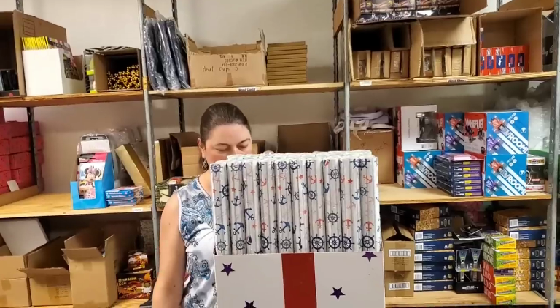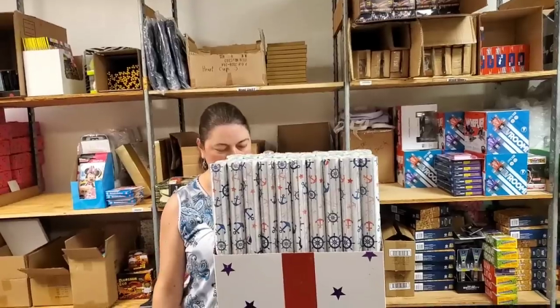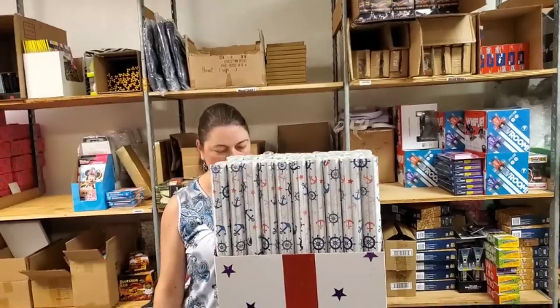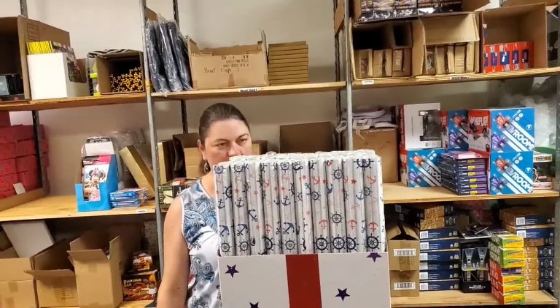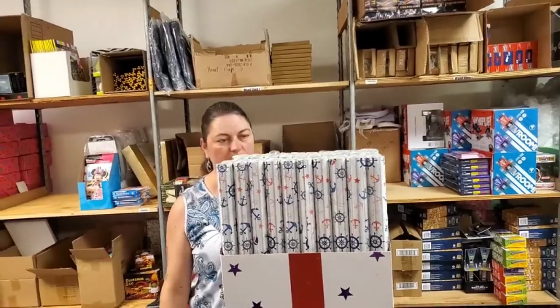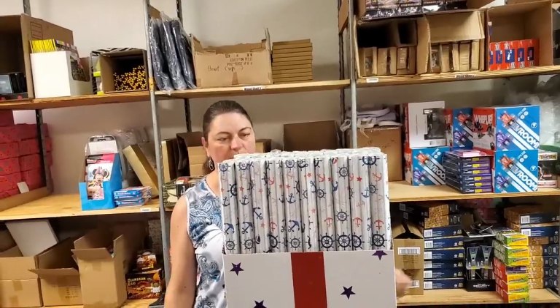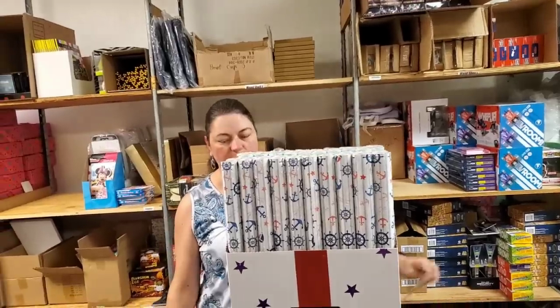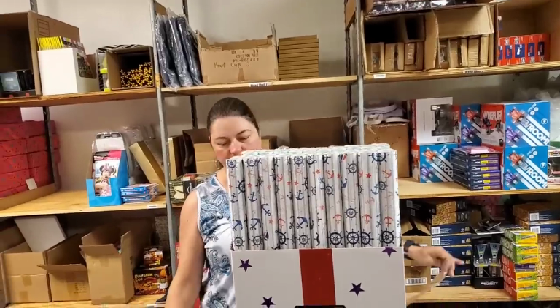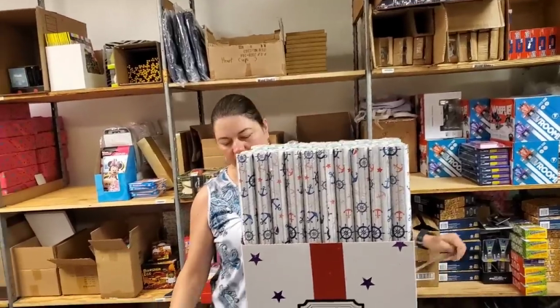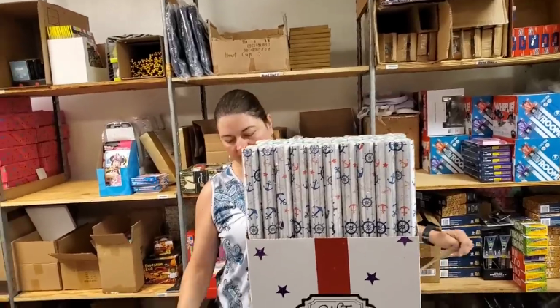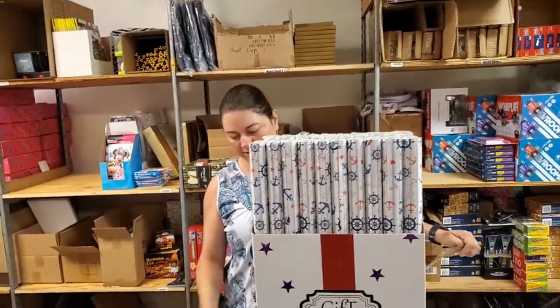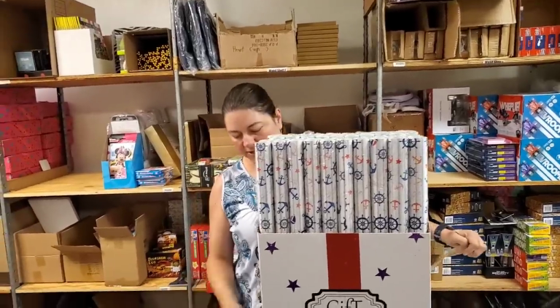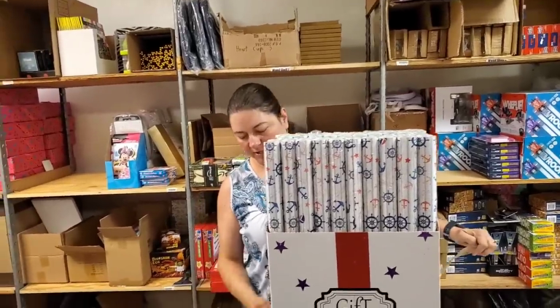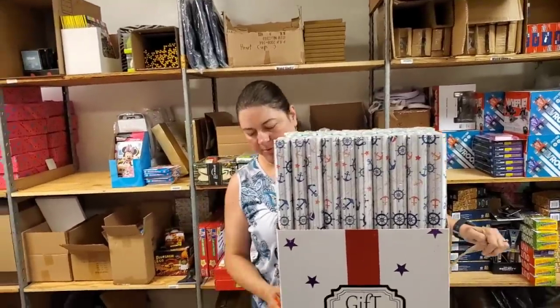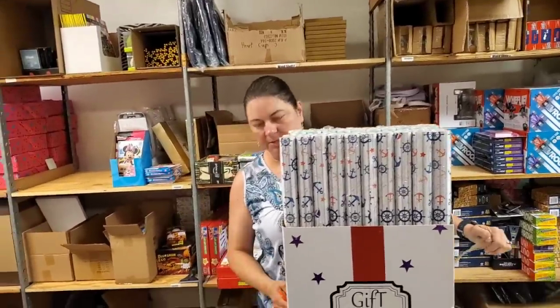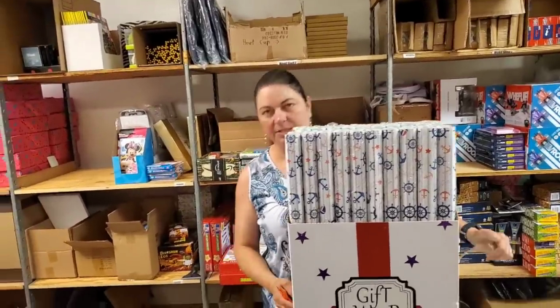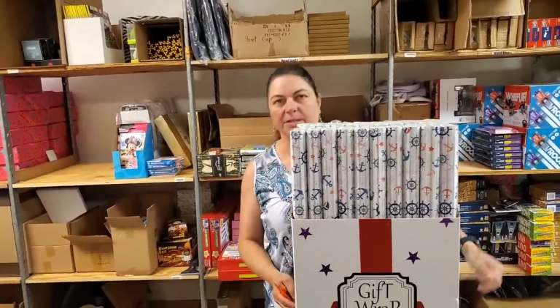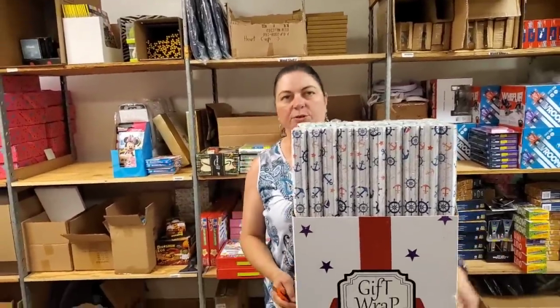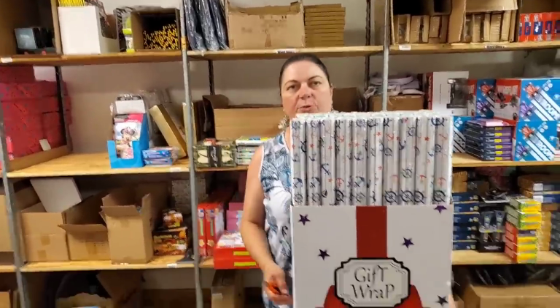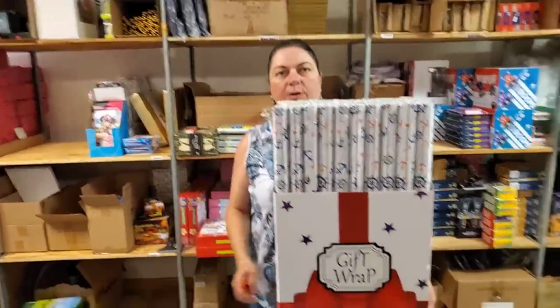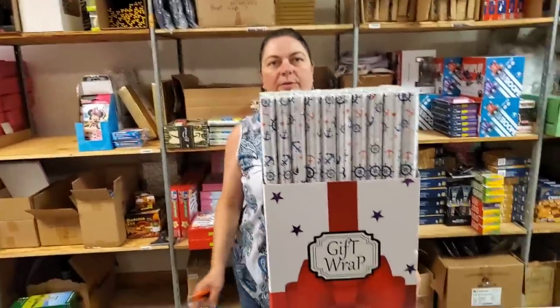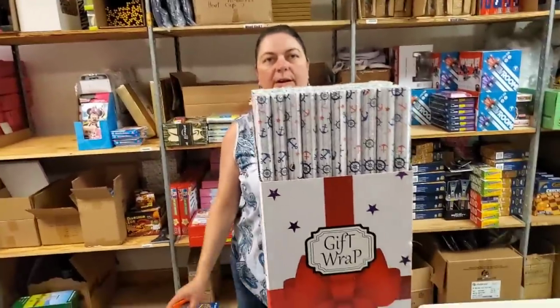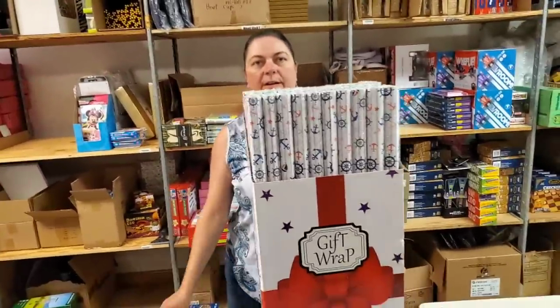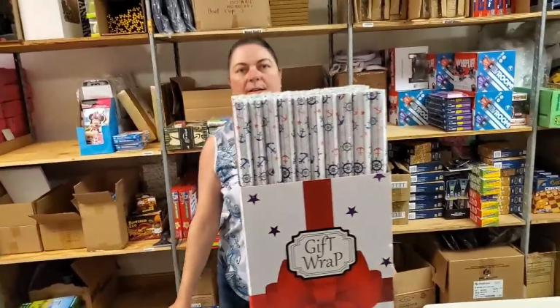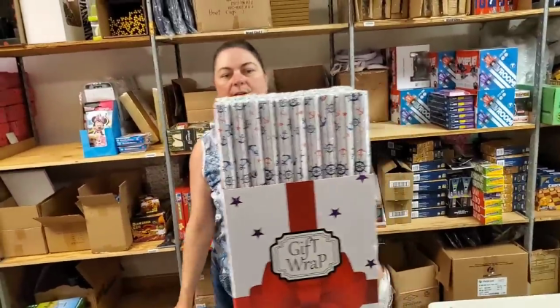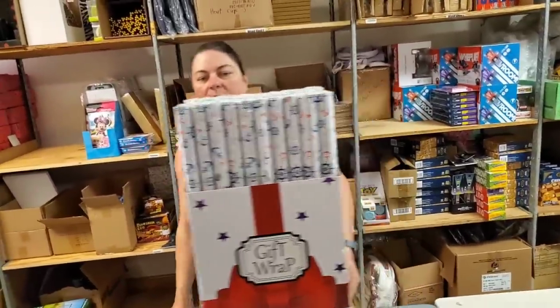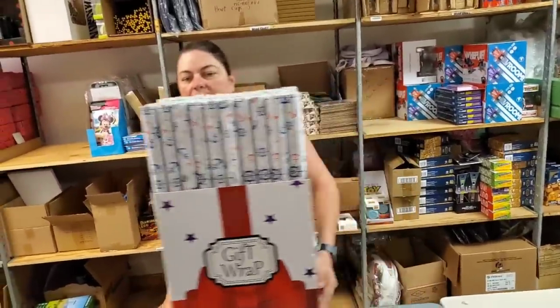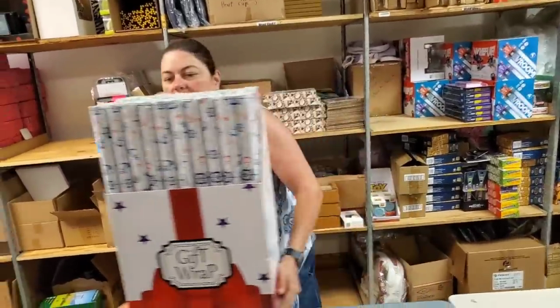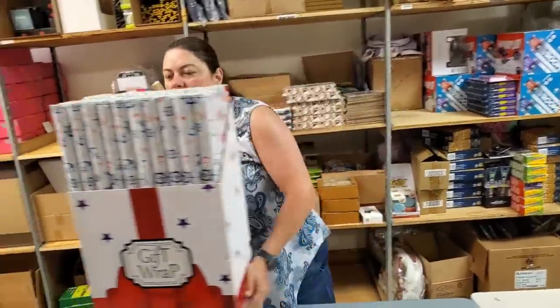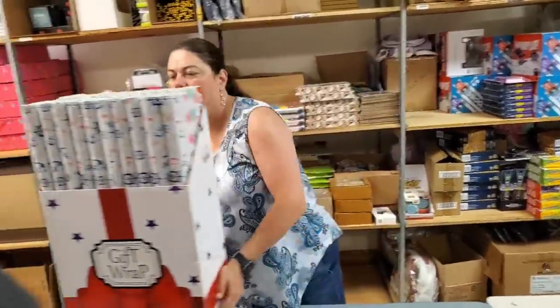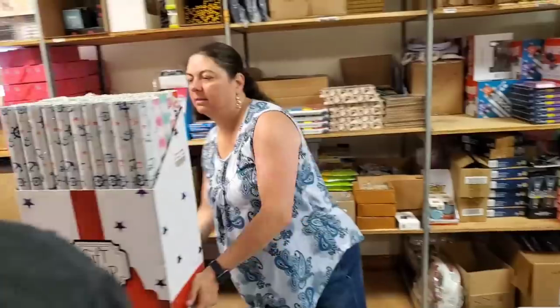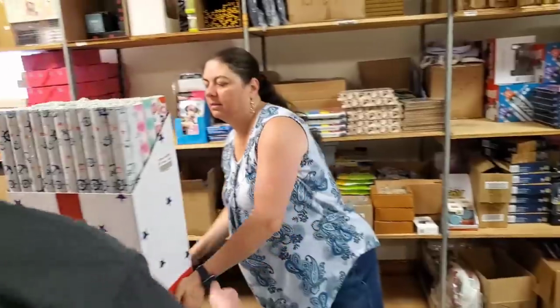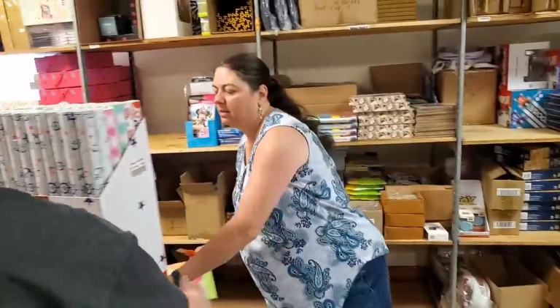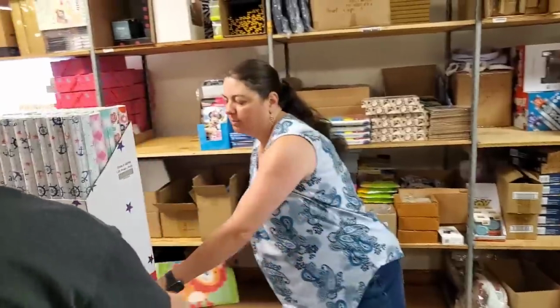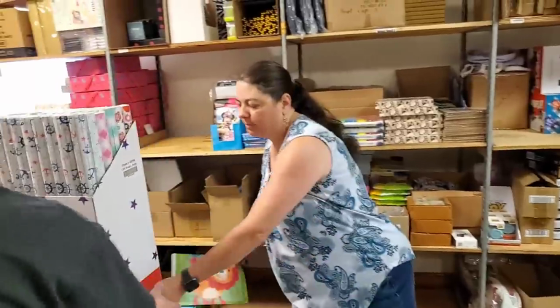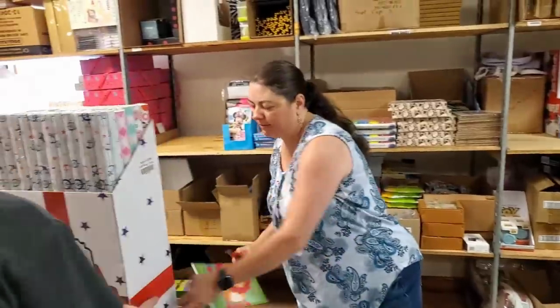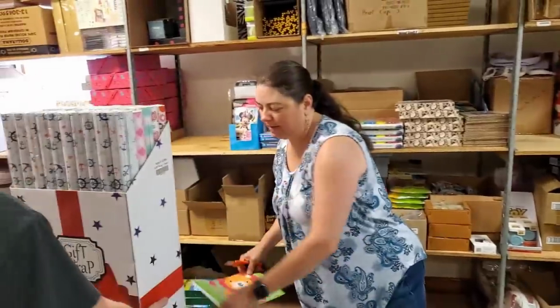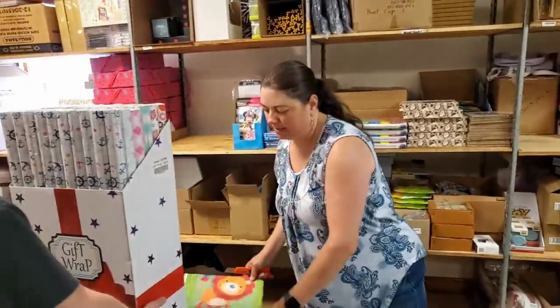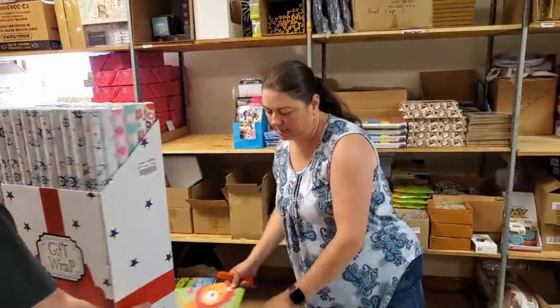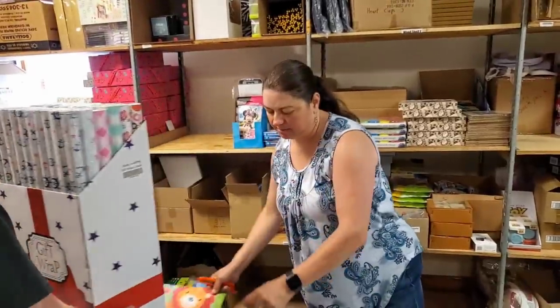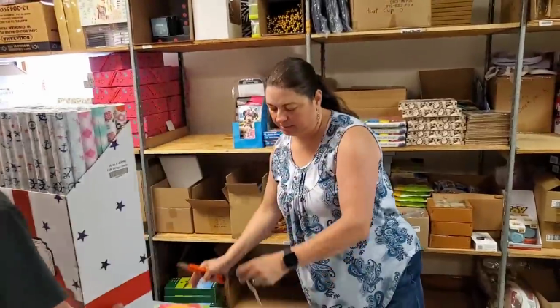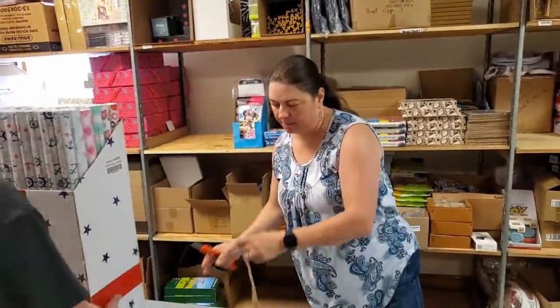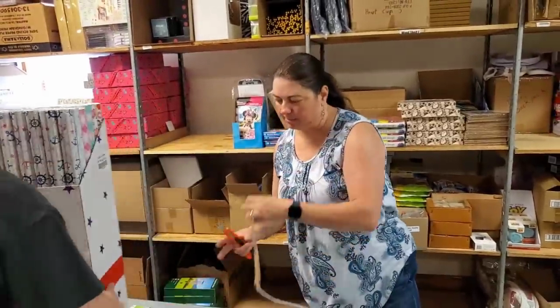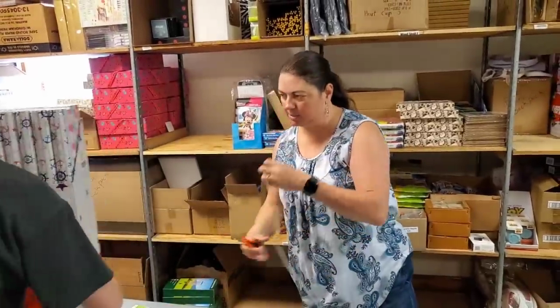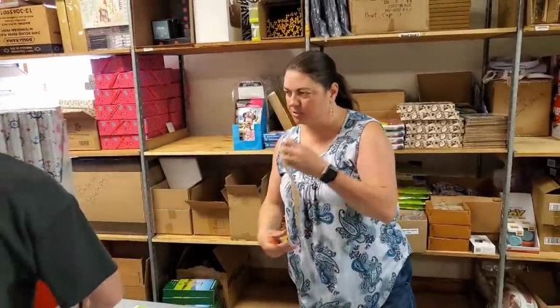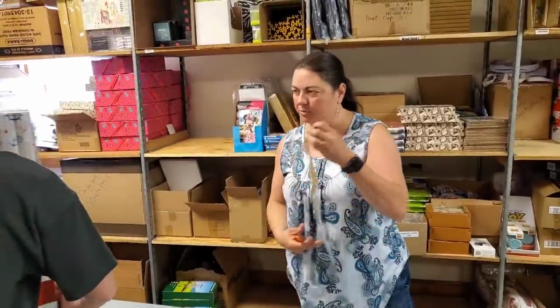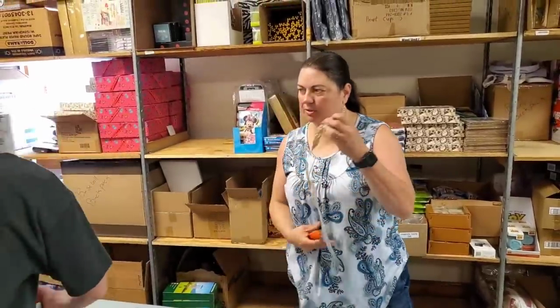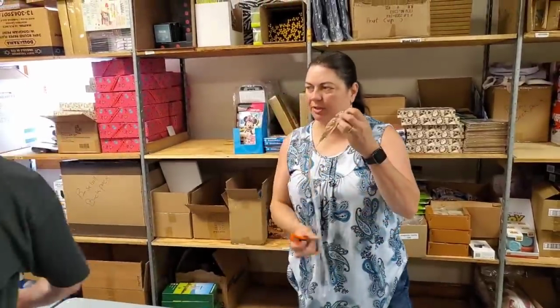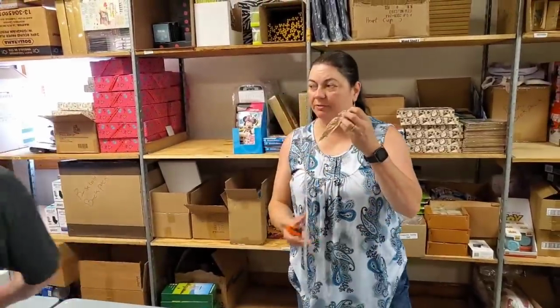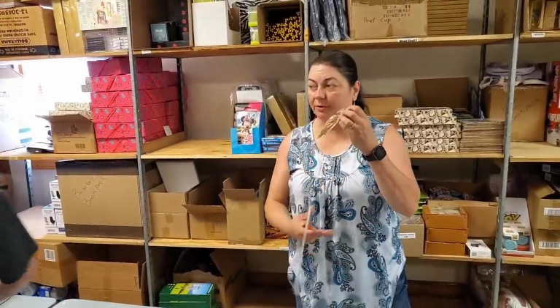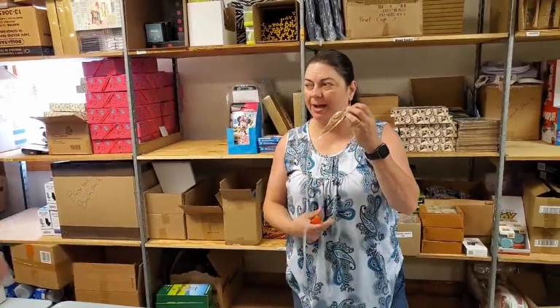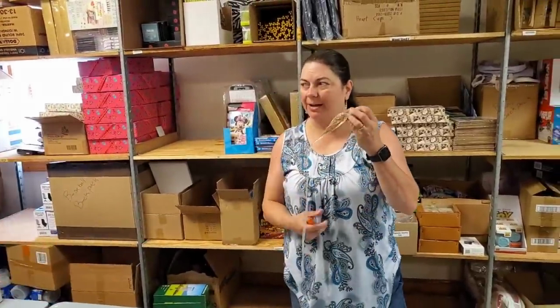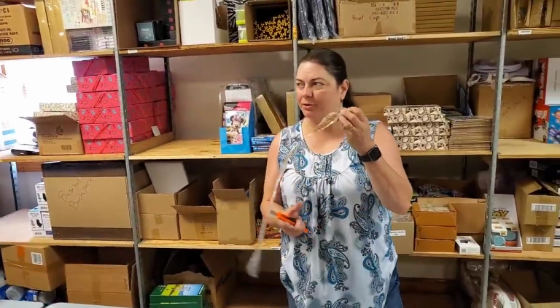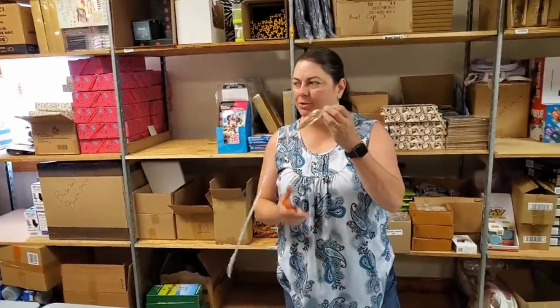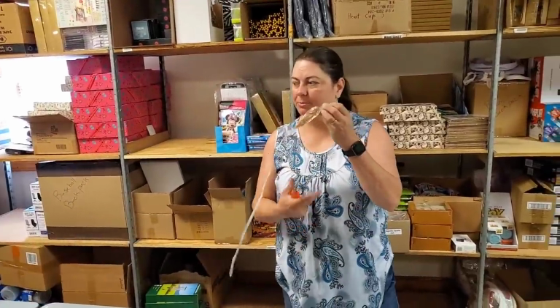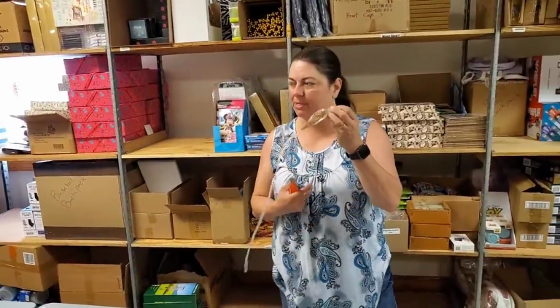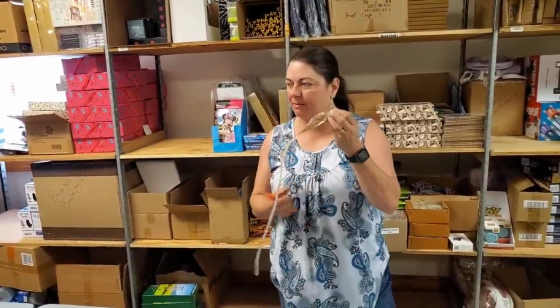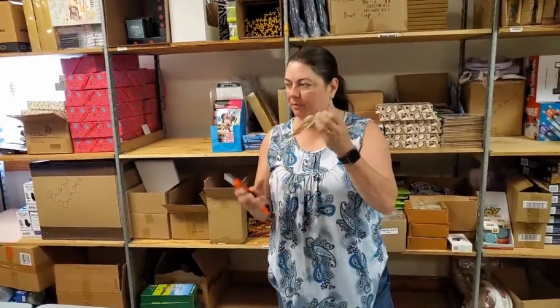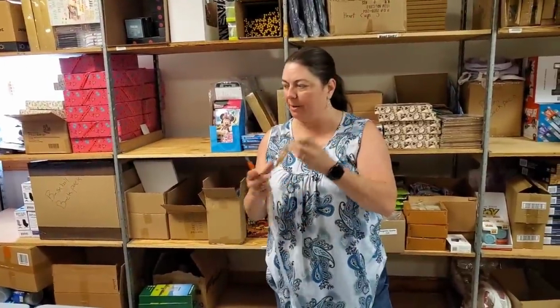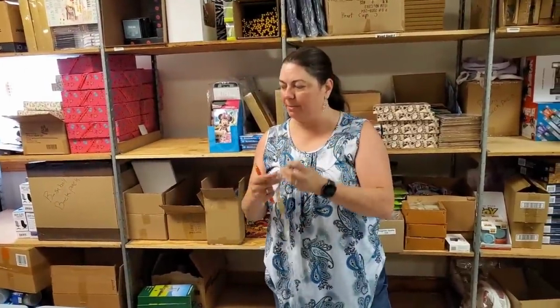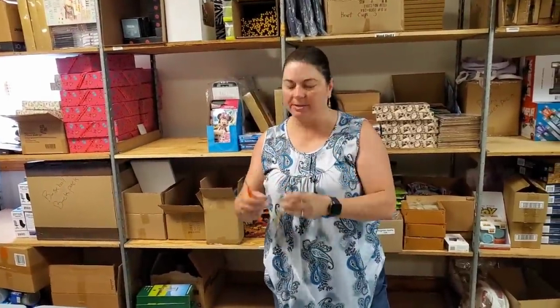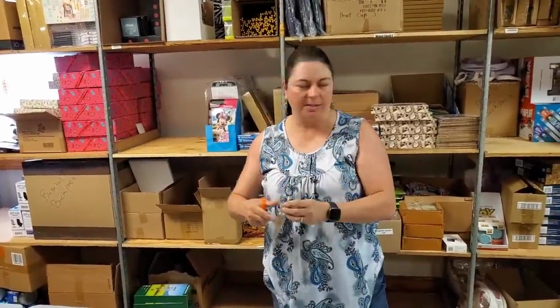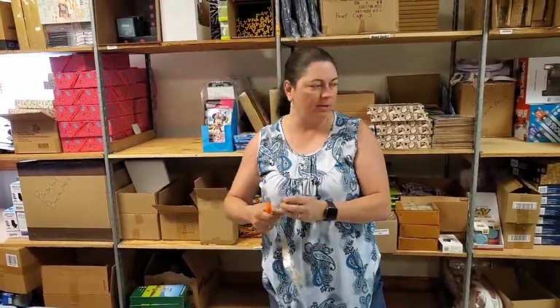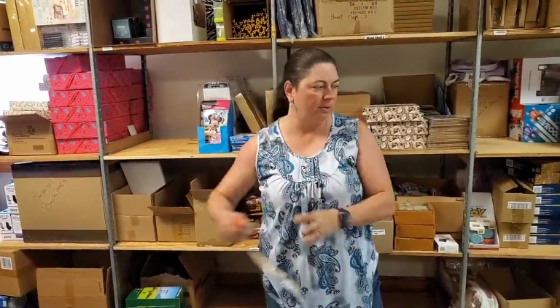We're probably just going to put this in the store. We've had lots of people come in looking for non-Christmas gift wrap.